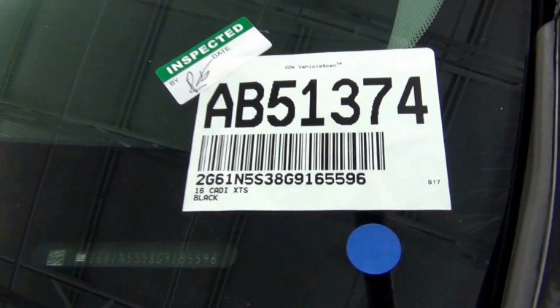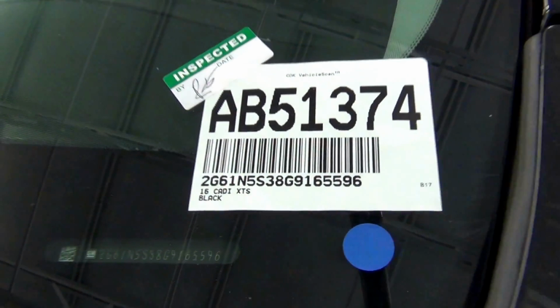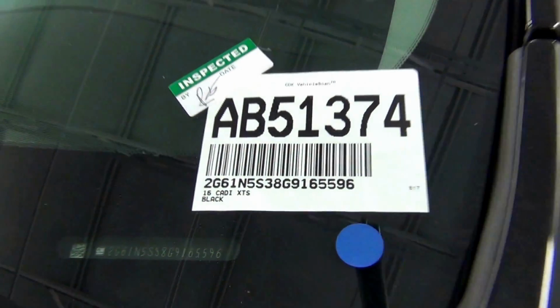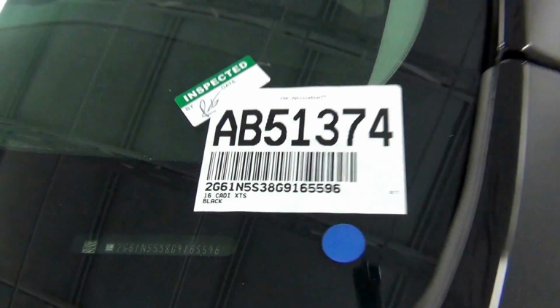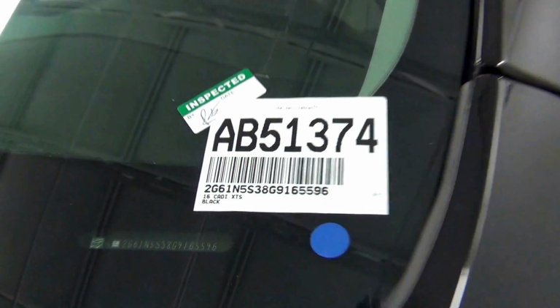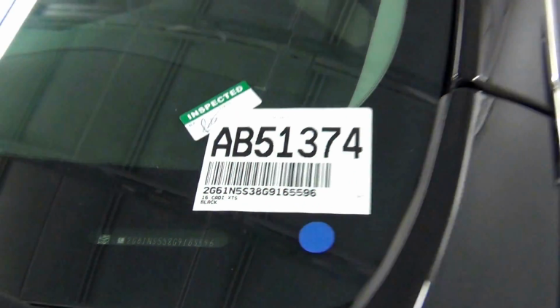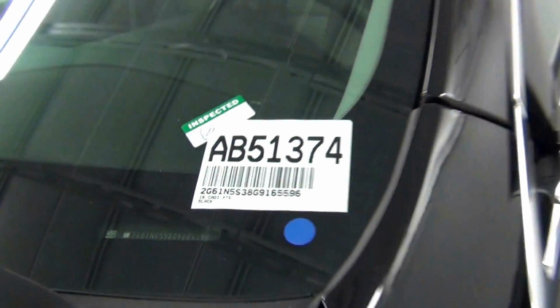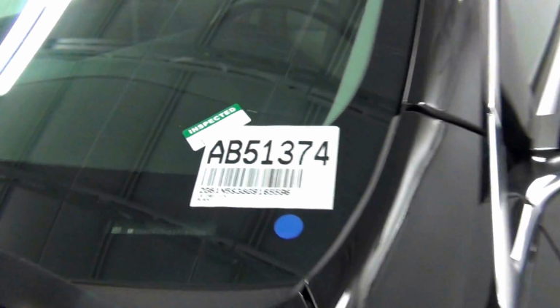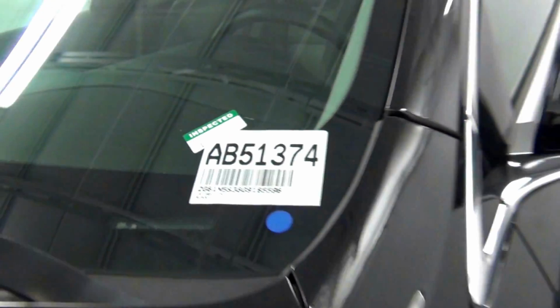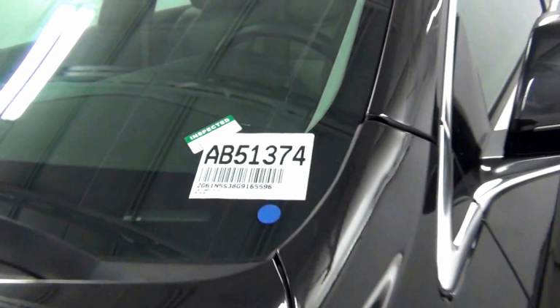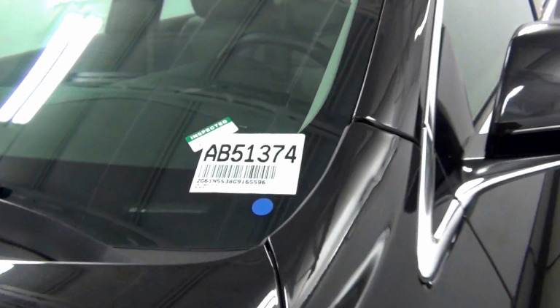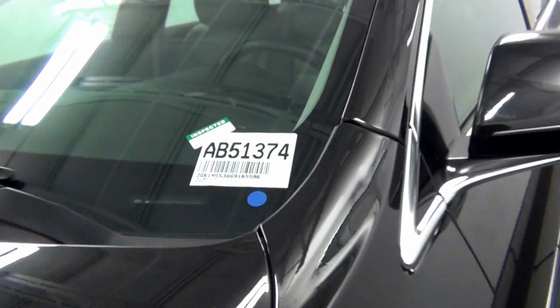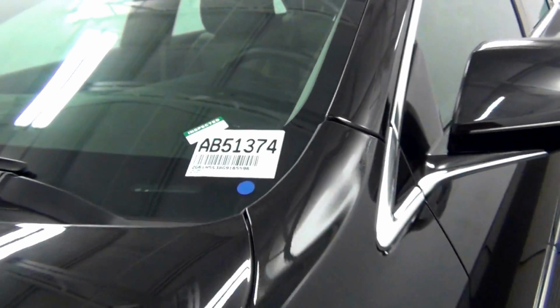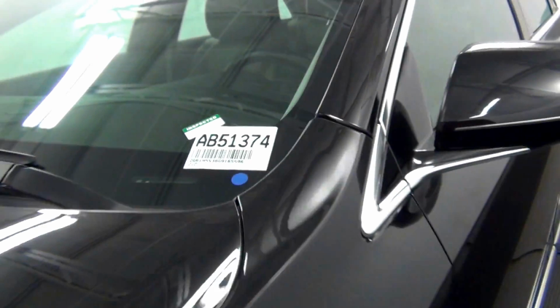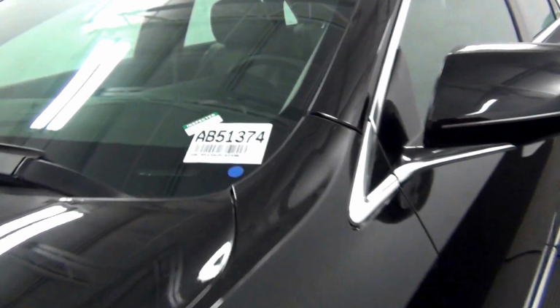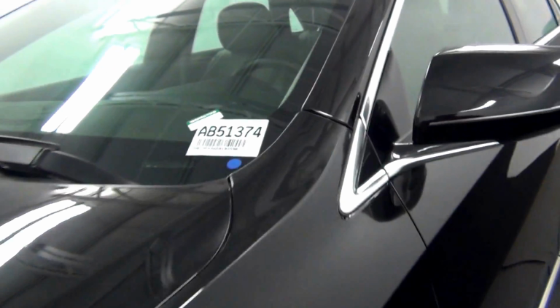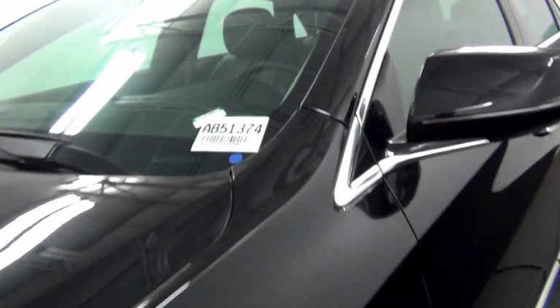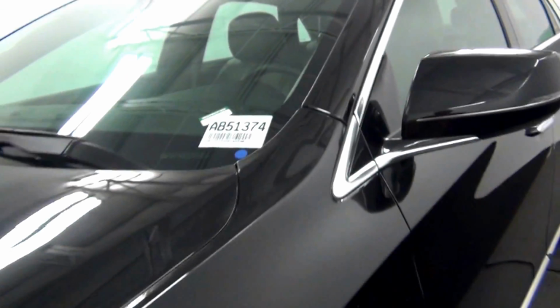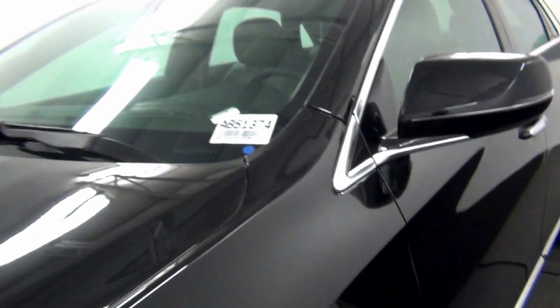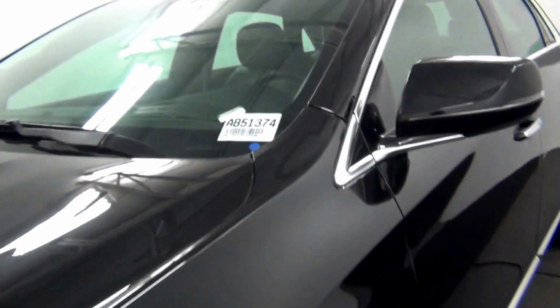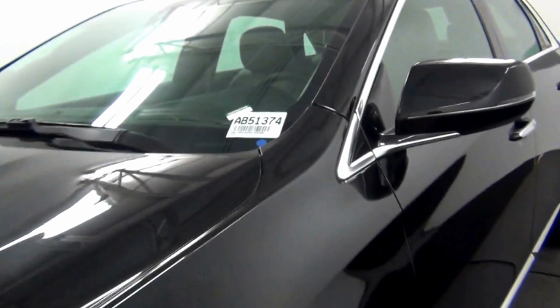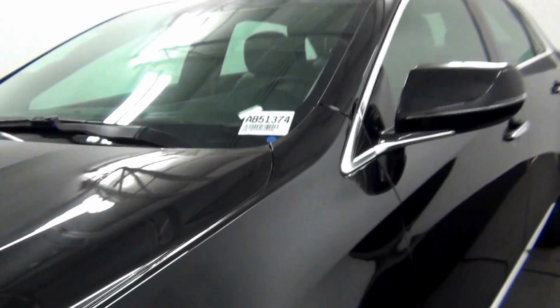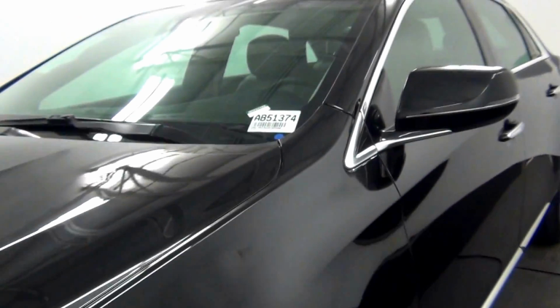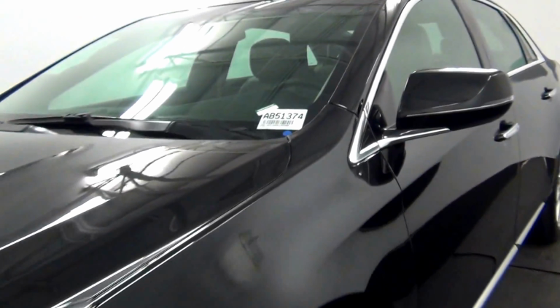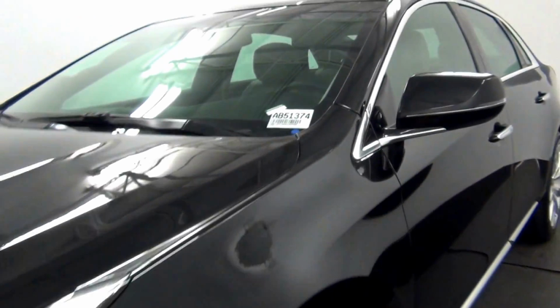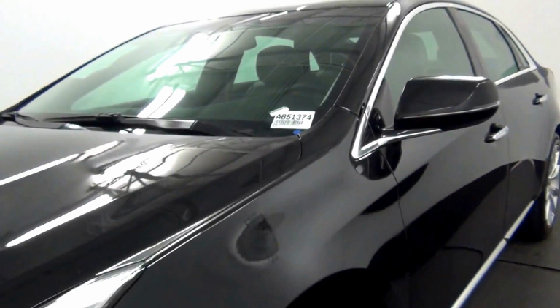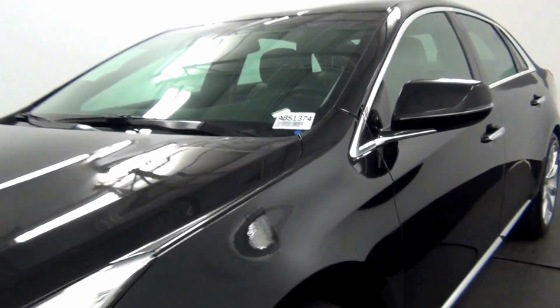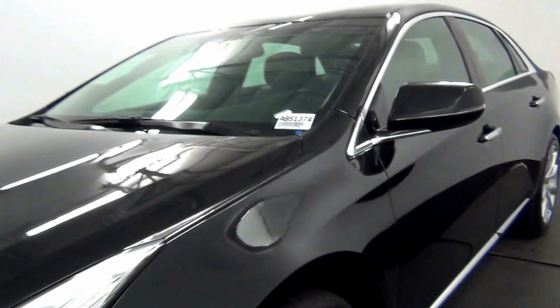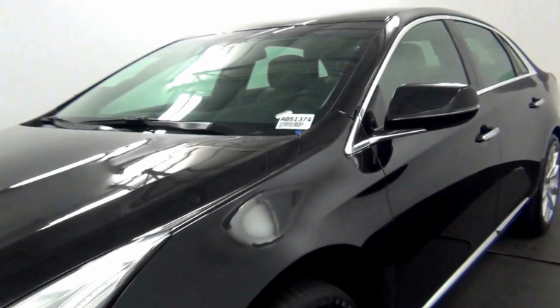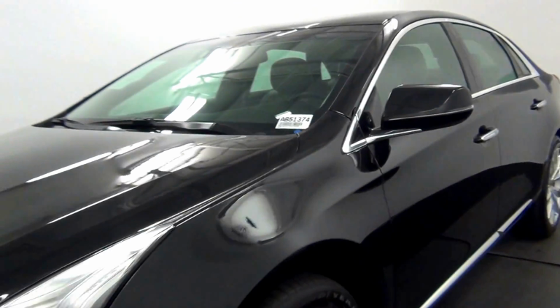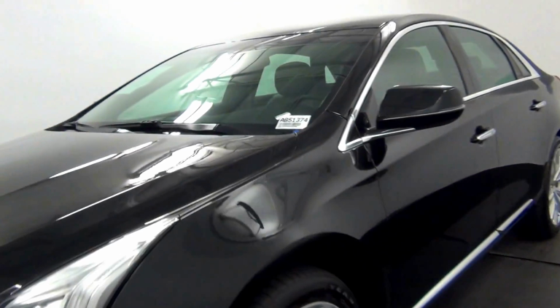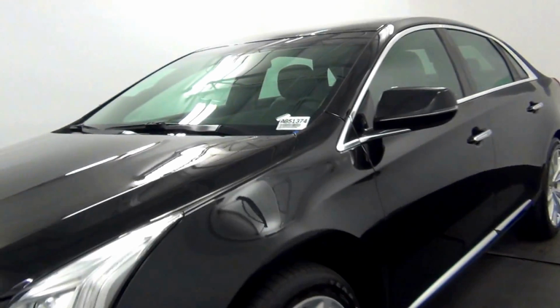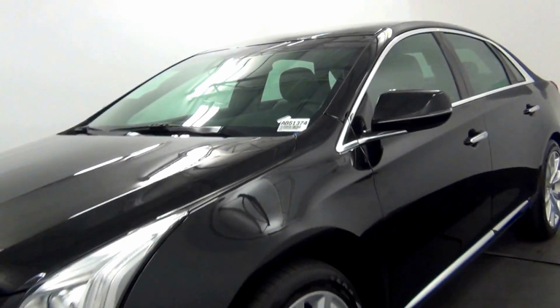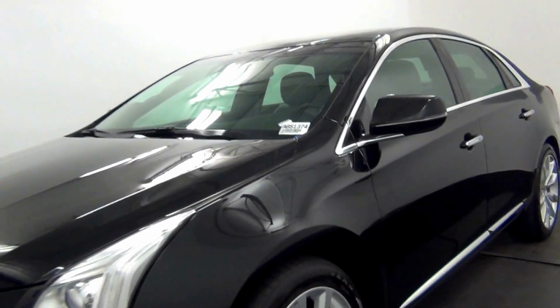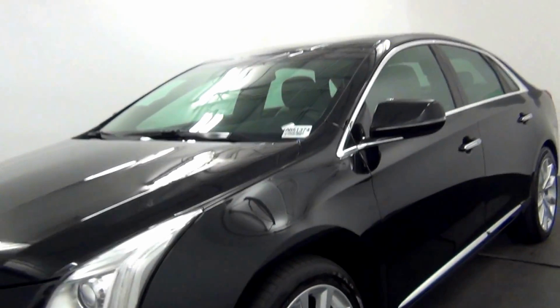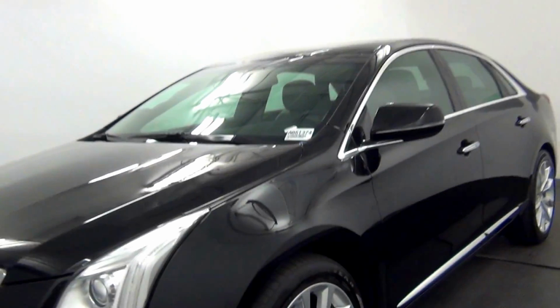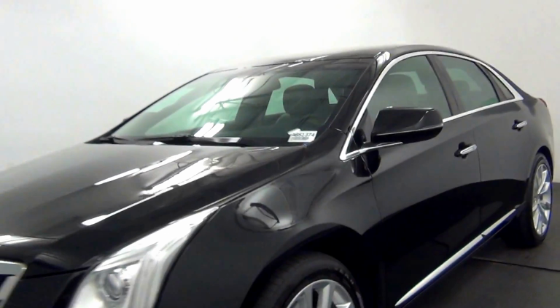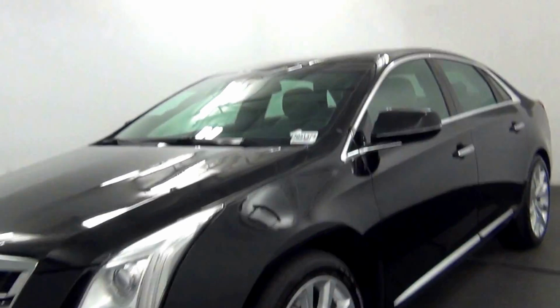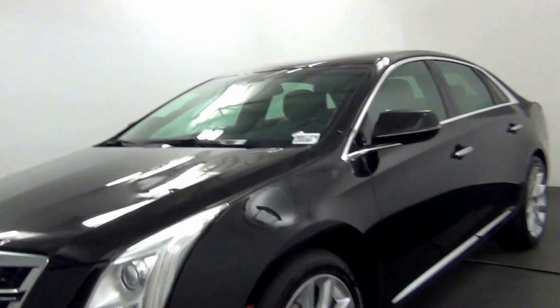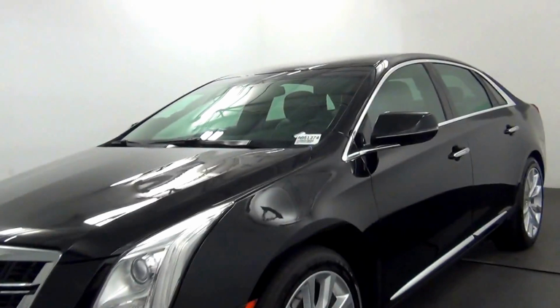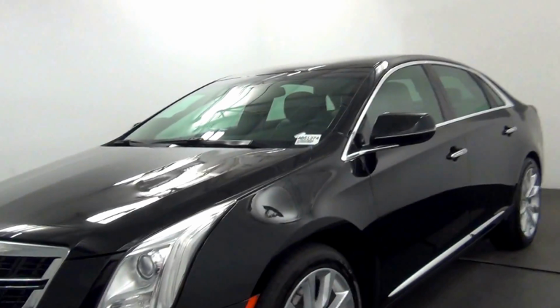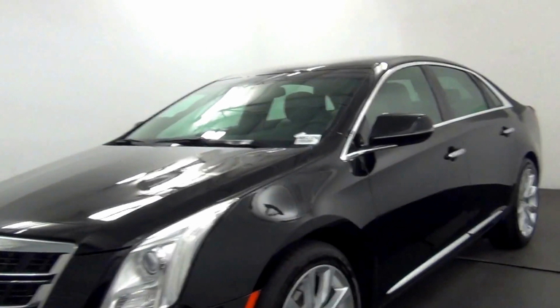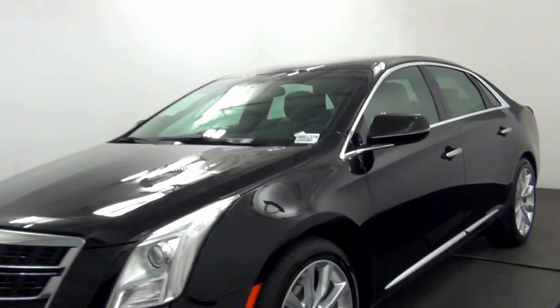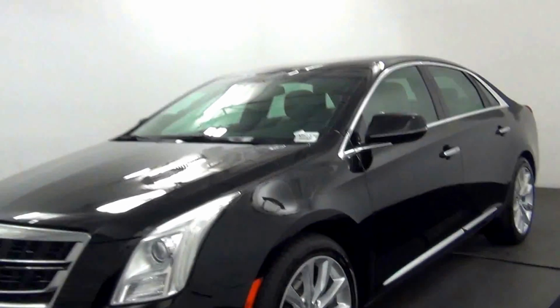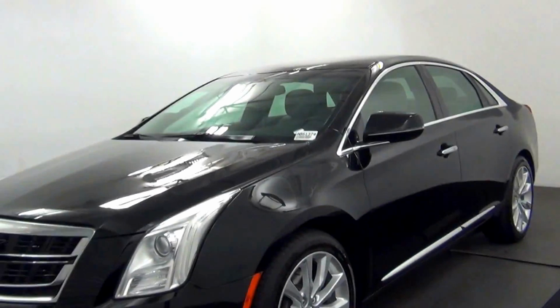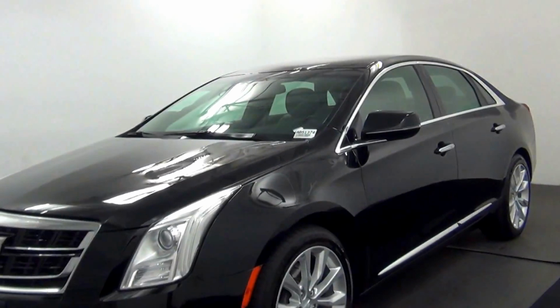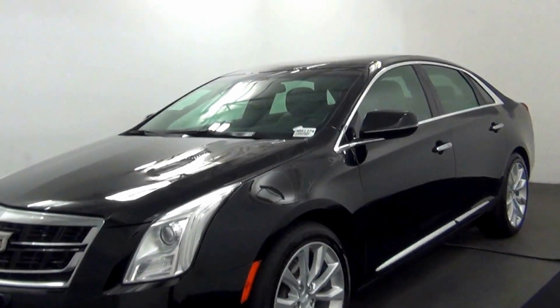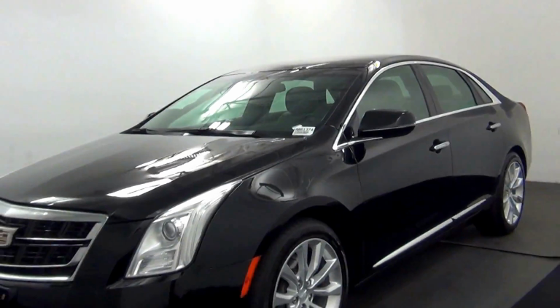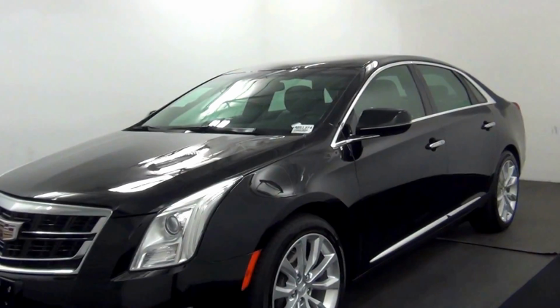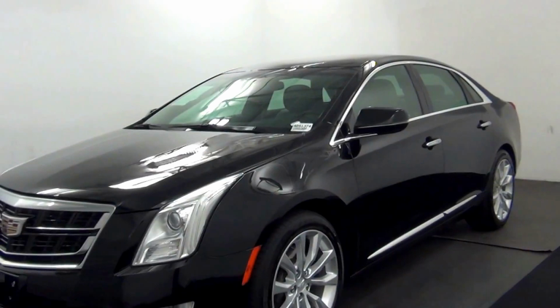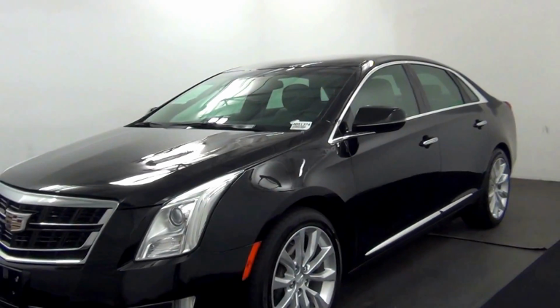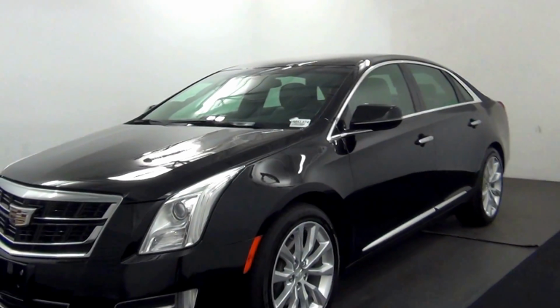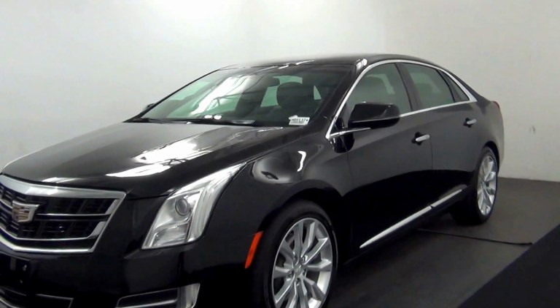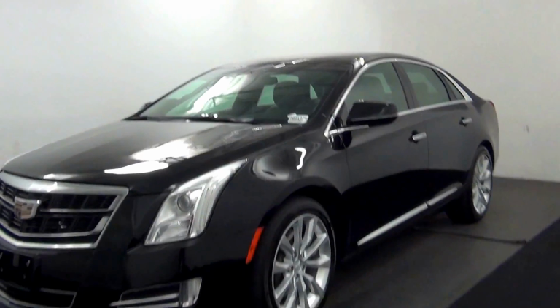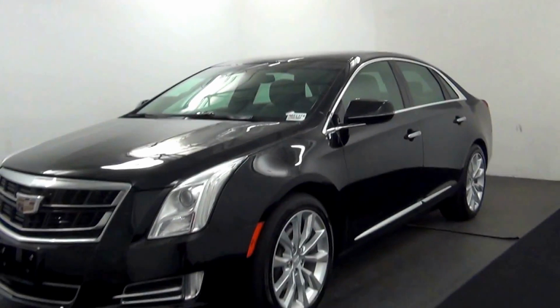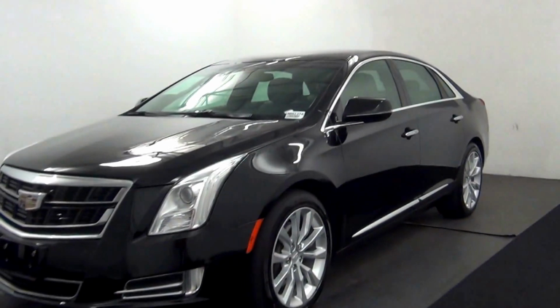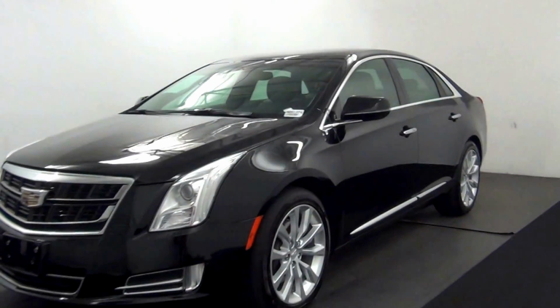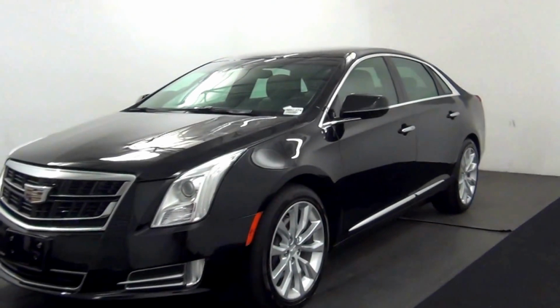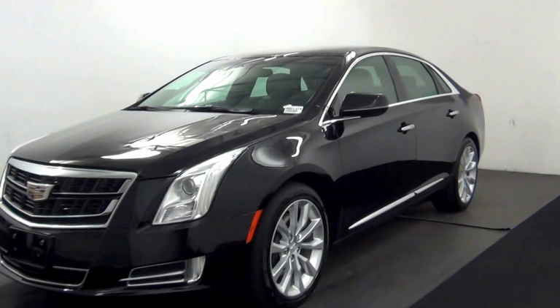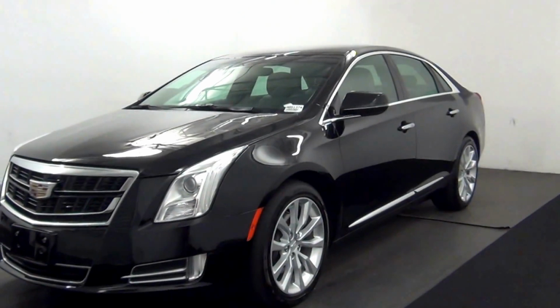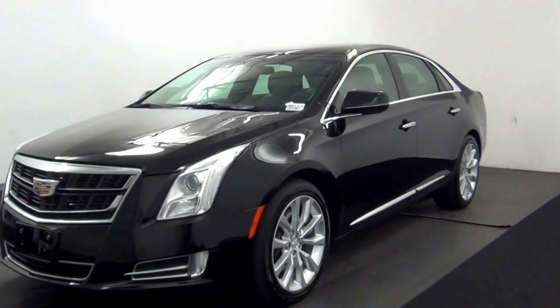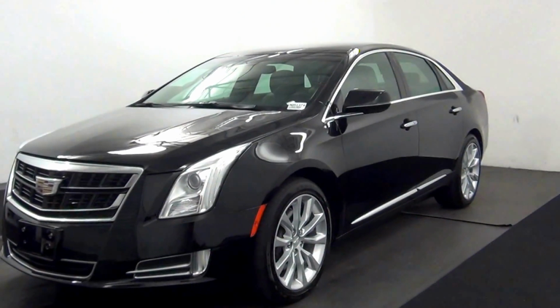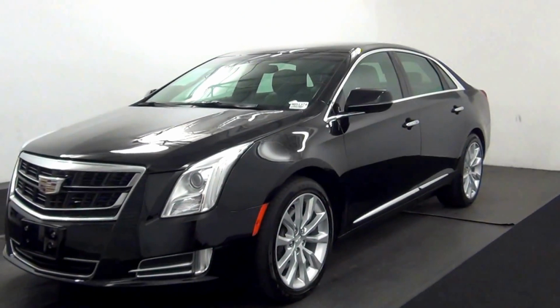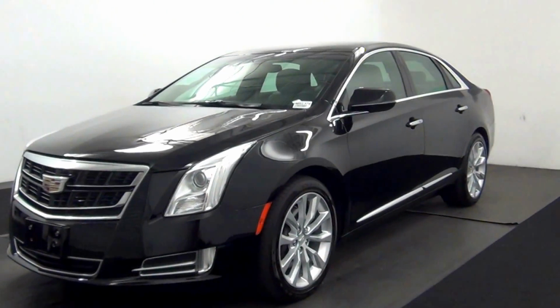Hello. Today will be a walk around the 2016 Cadillac XTS, stock number AB51374.